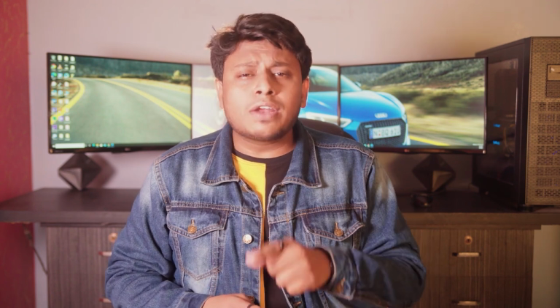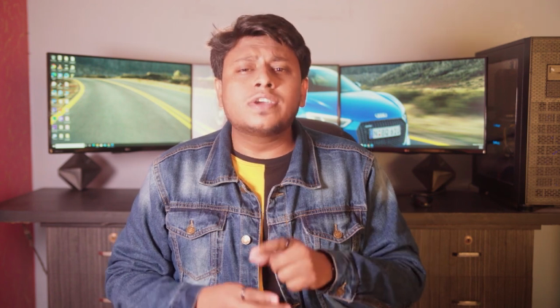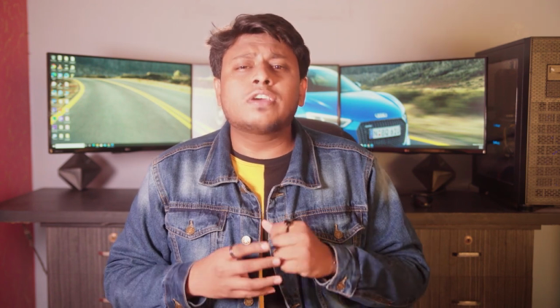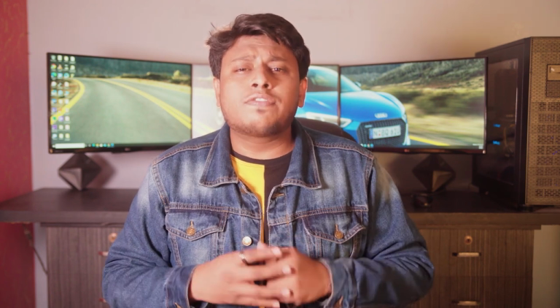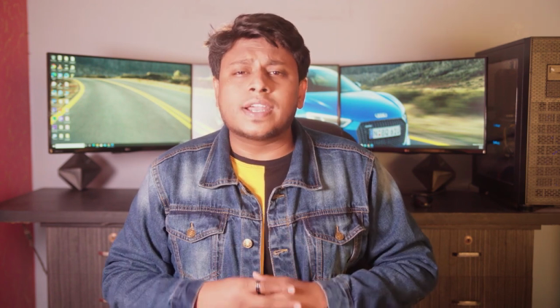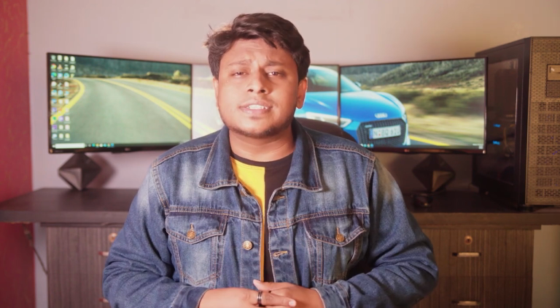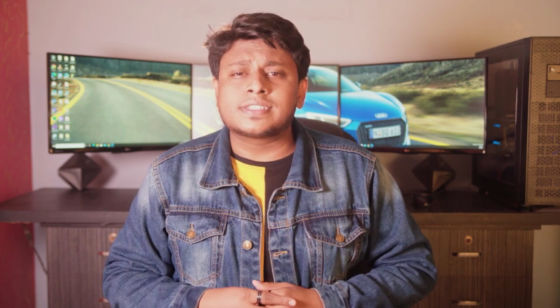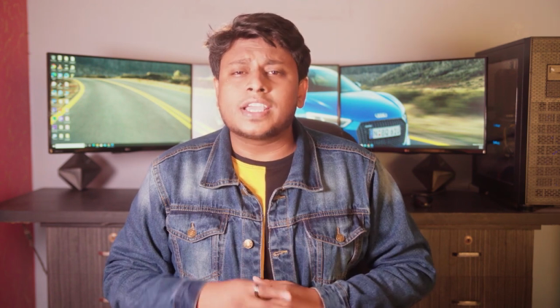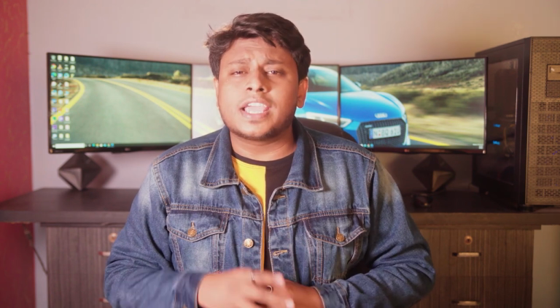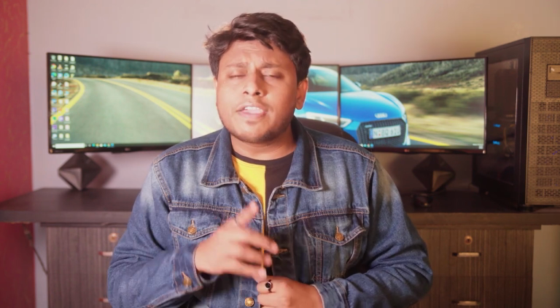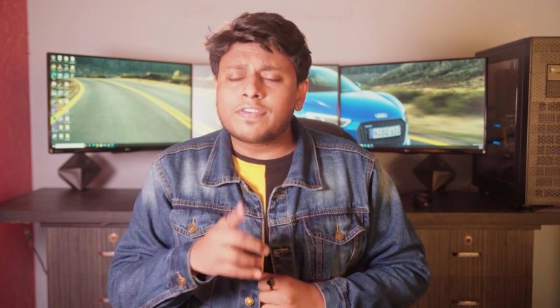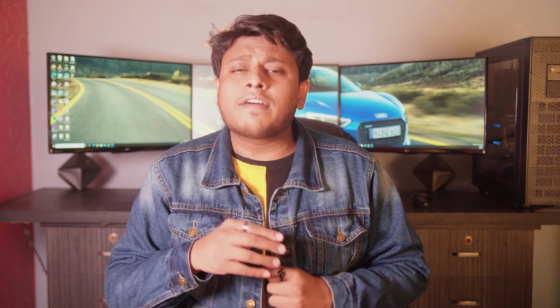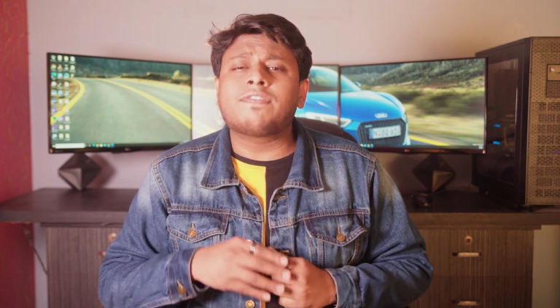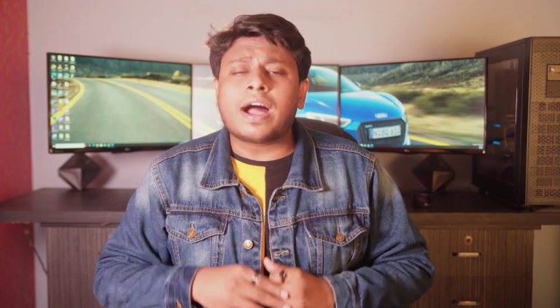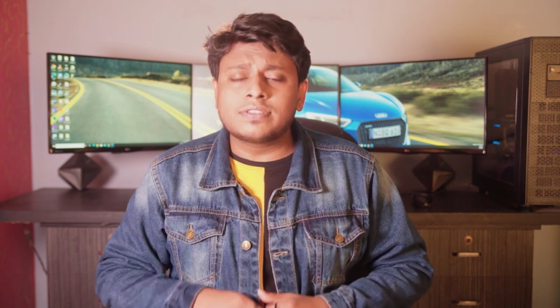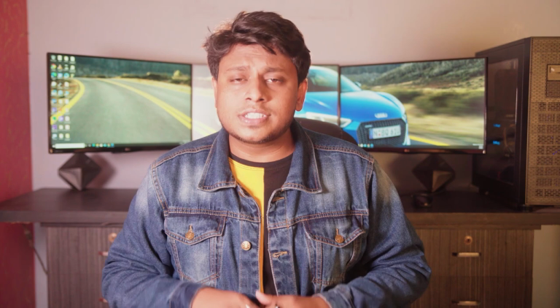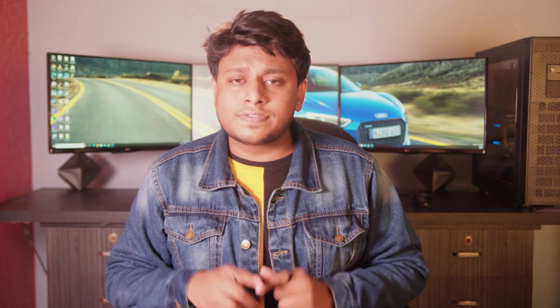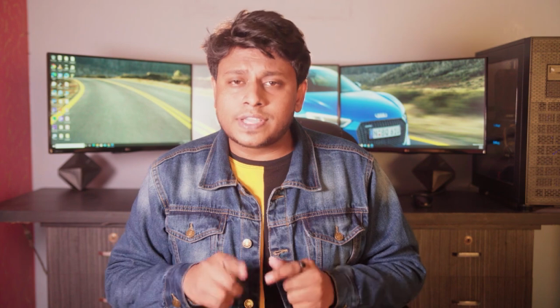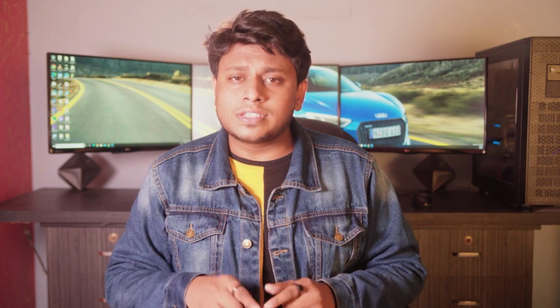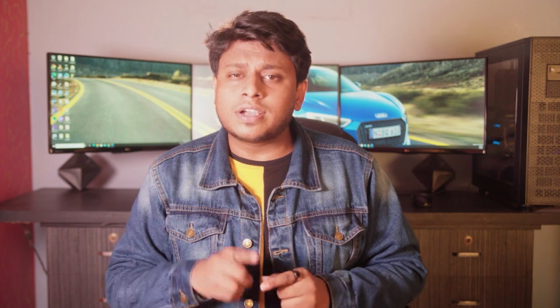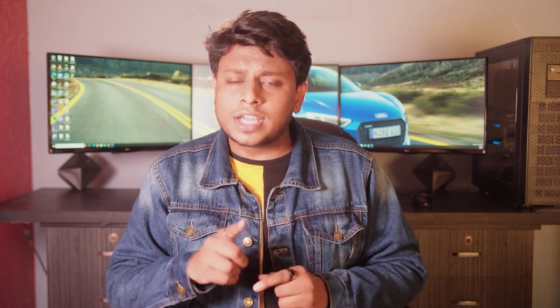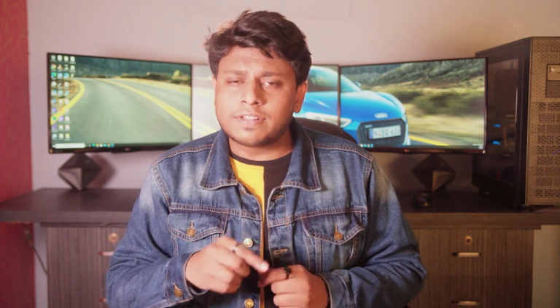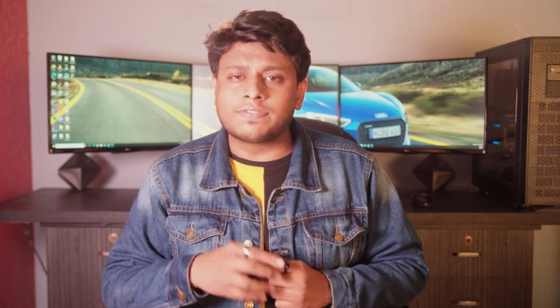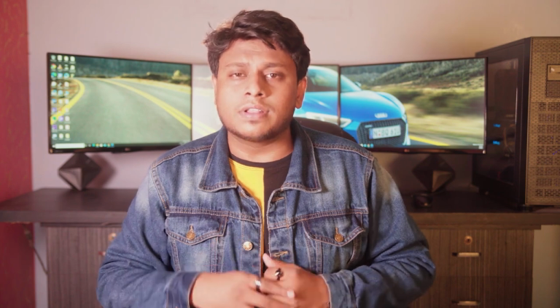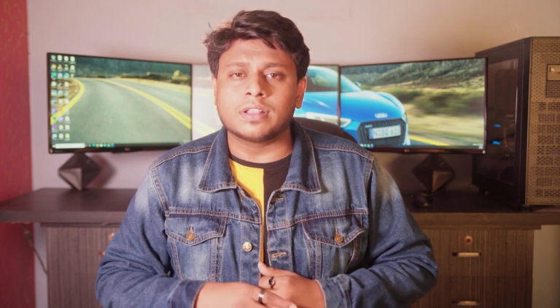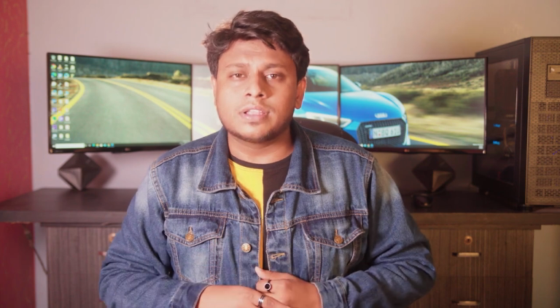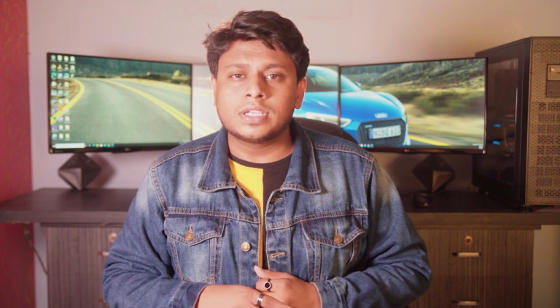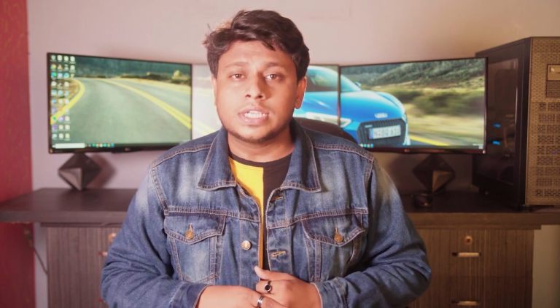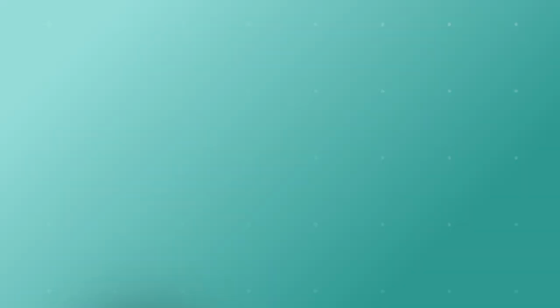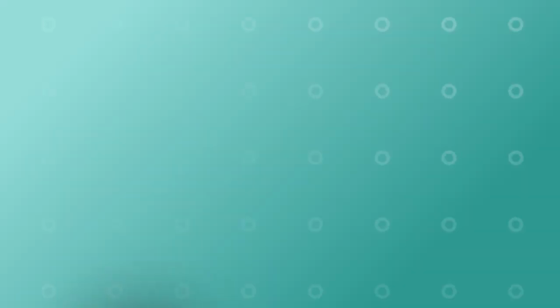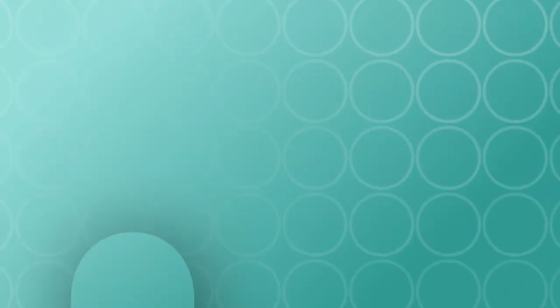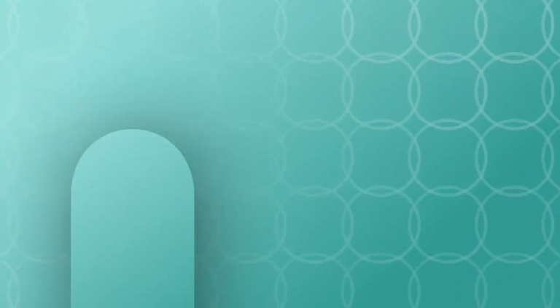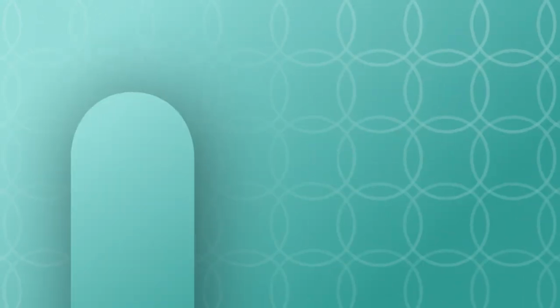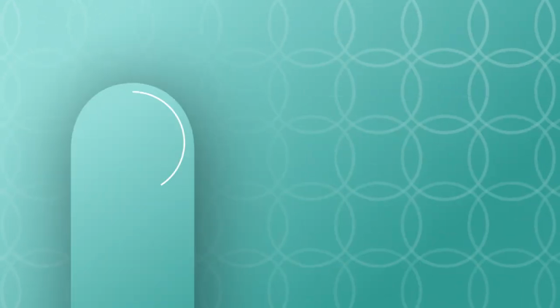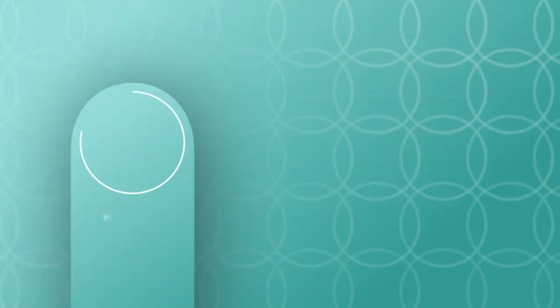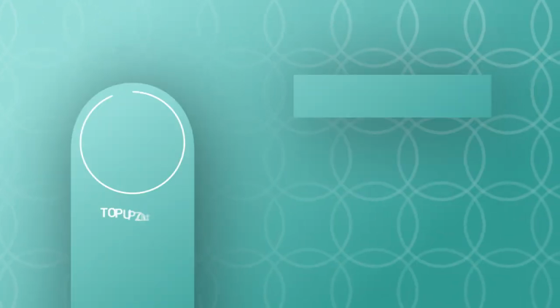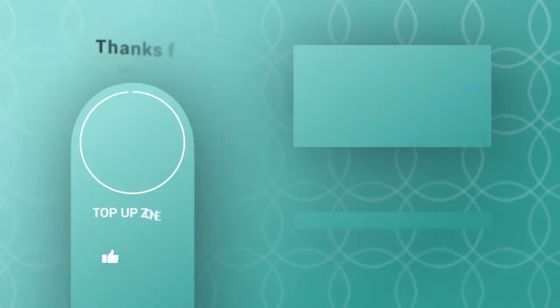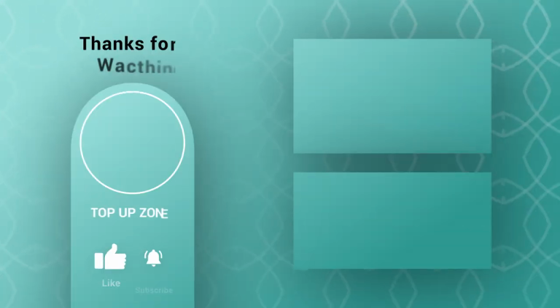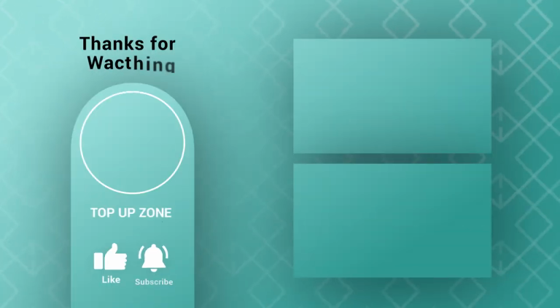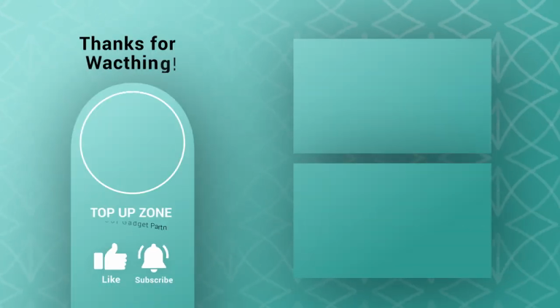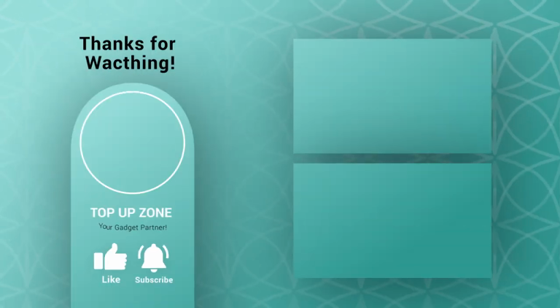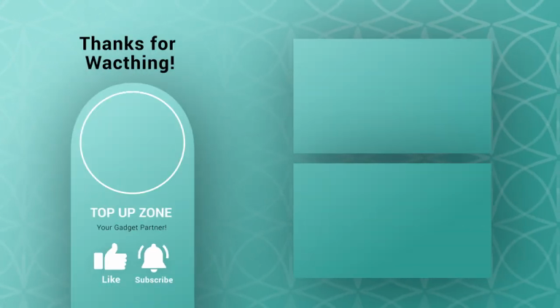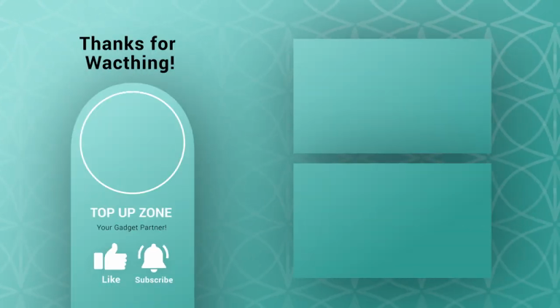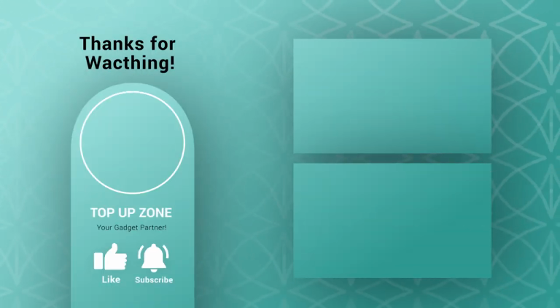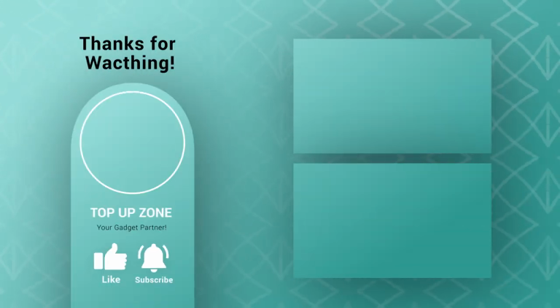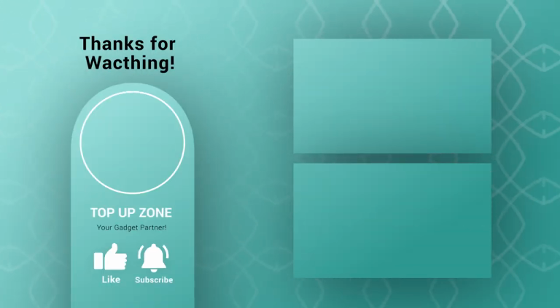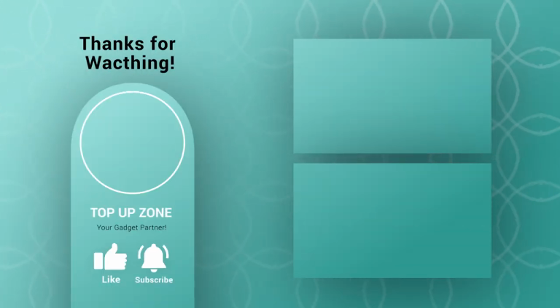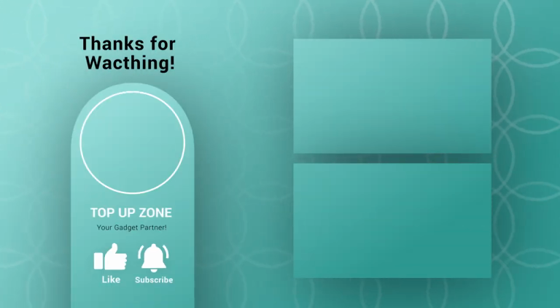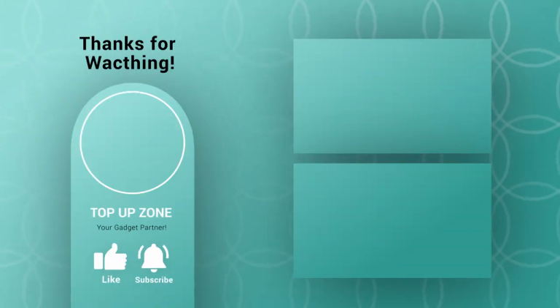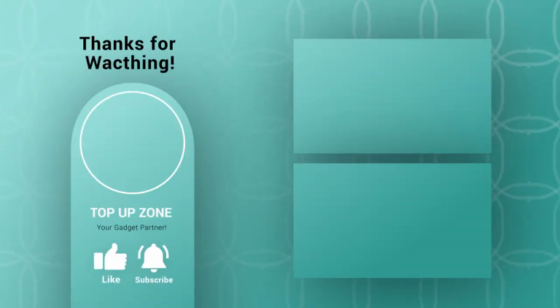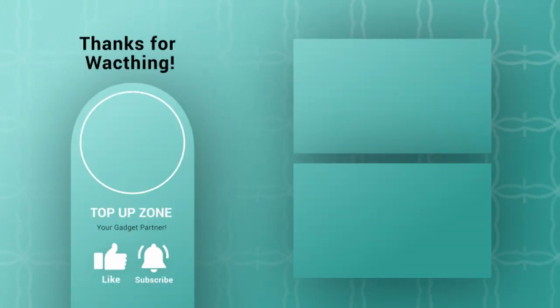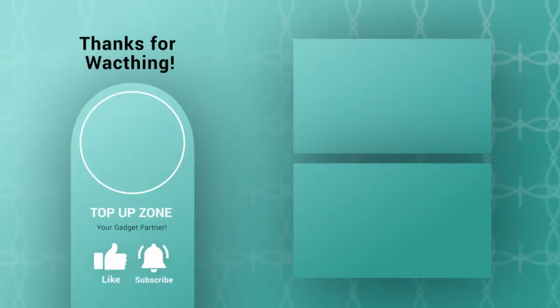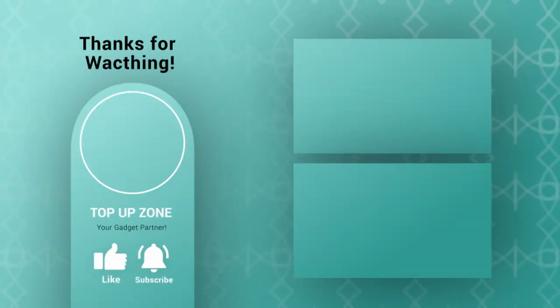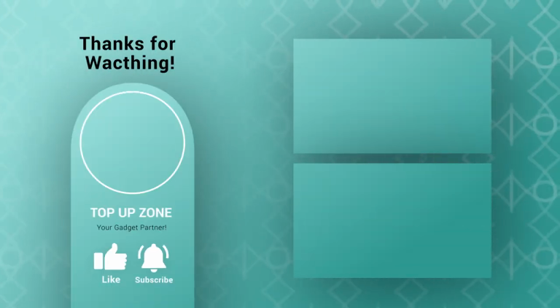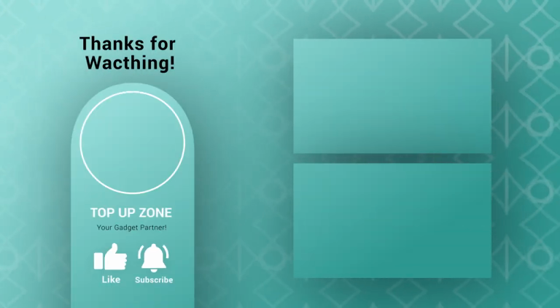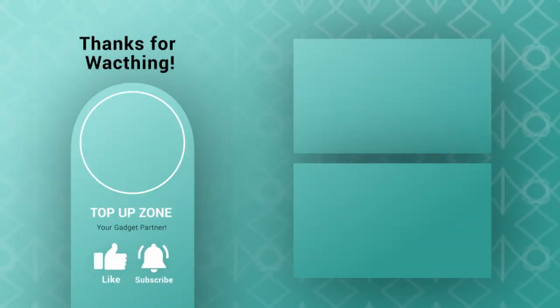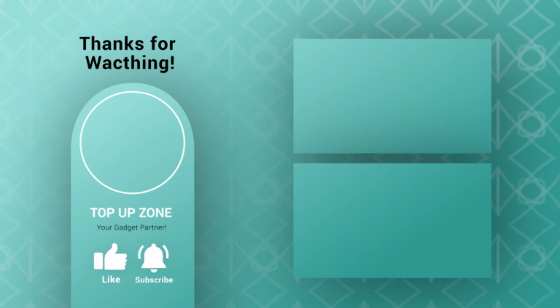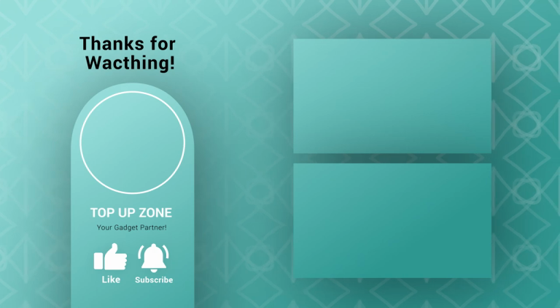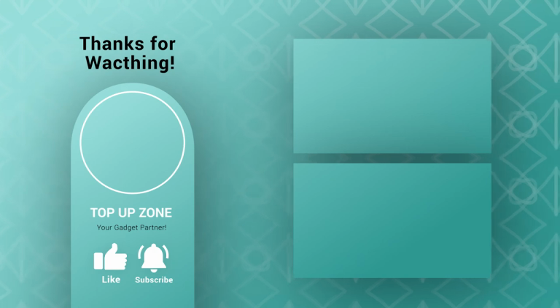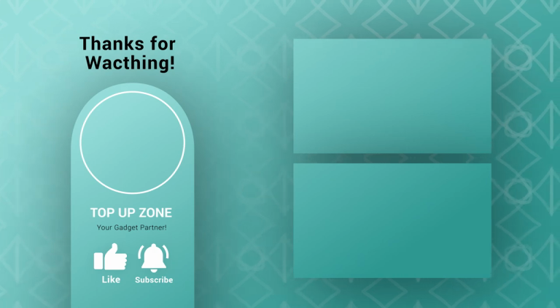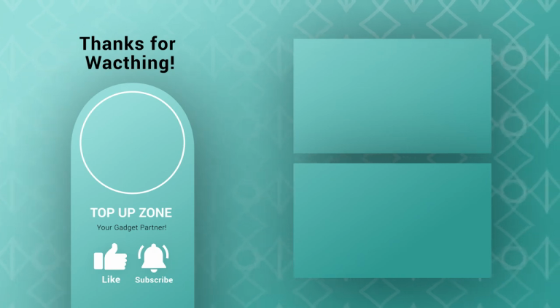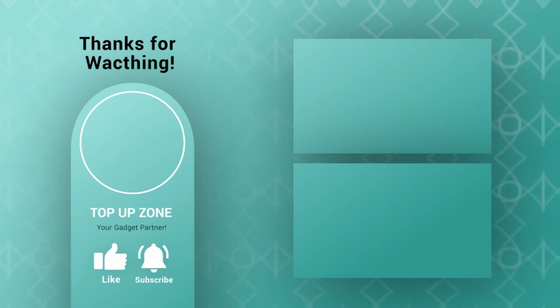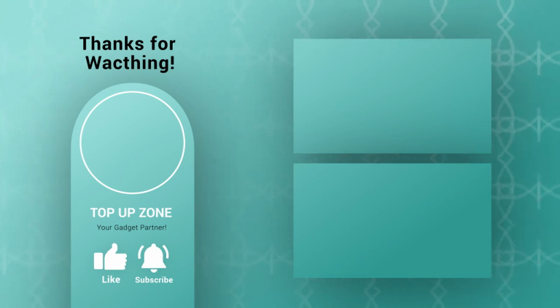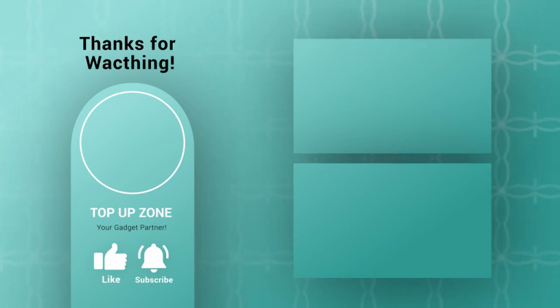If you want more videos like this, stay tuned to our channel.